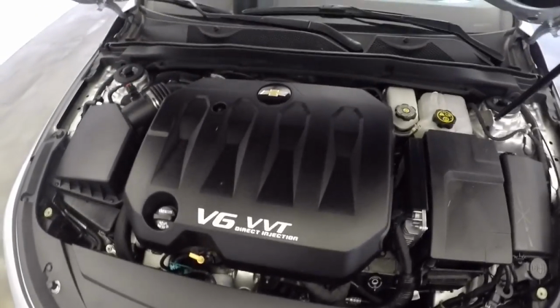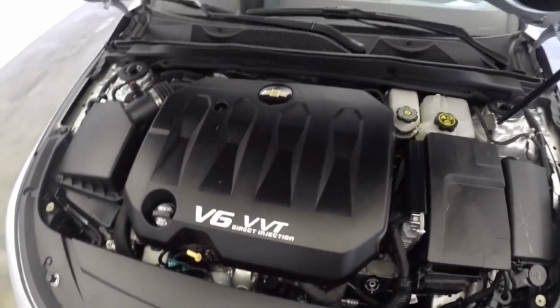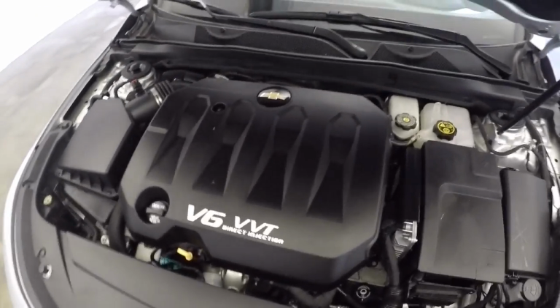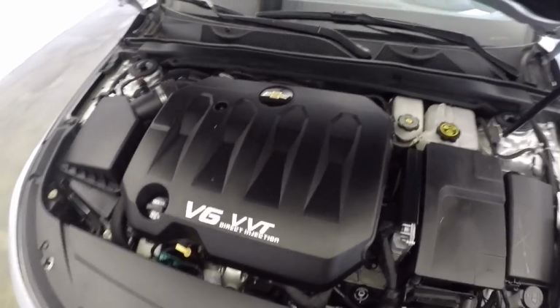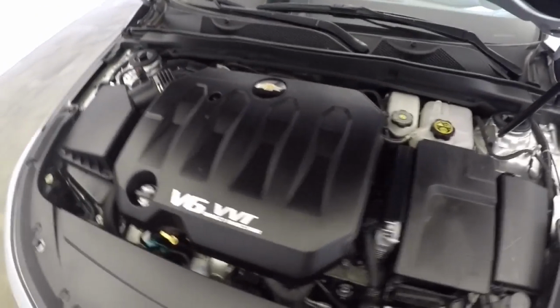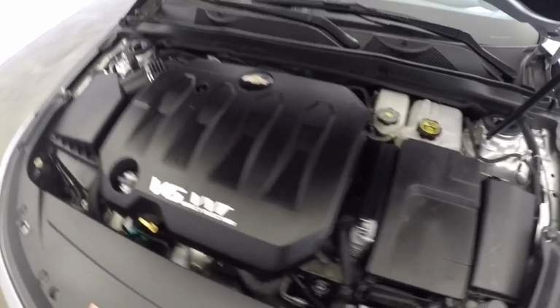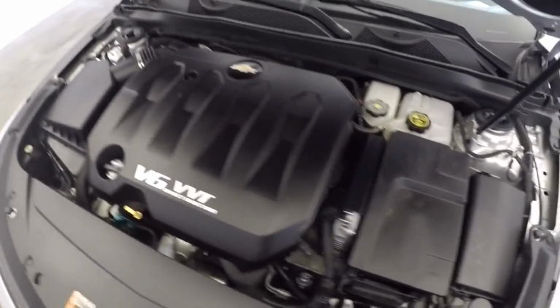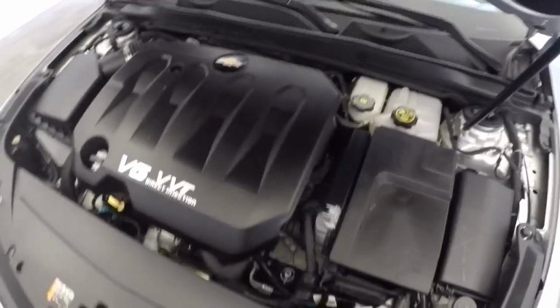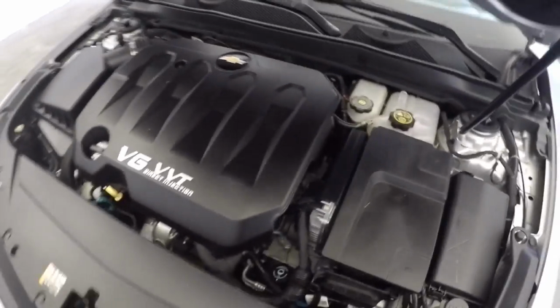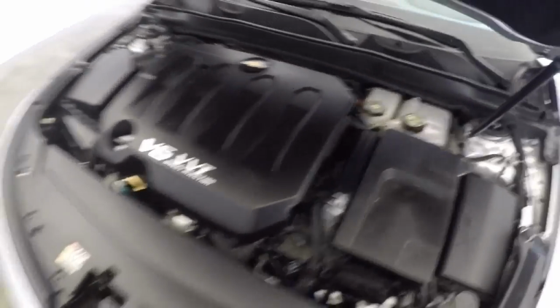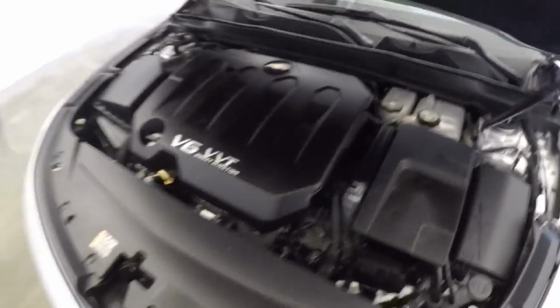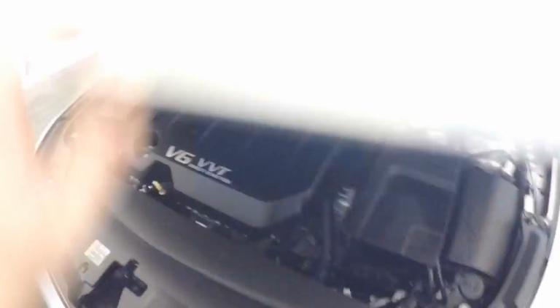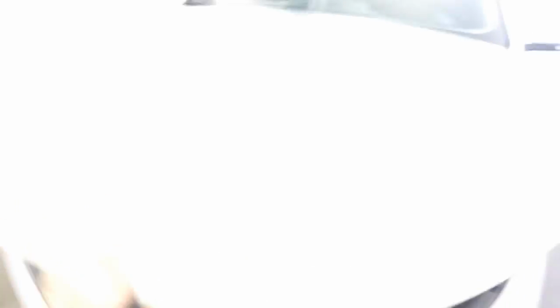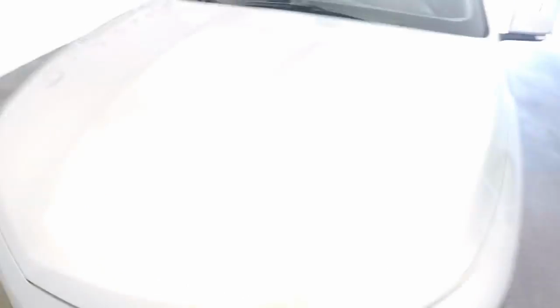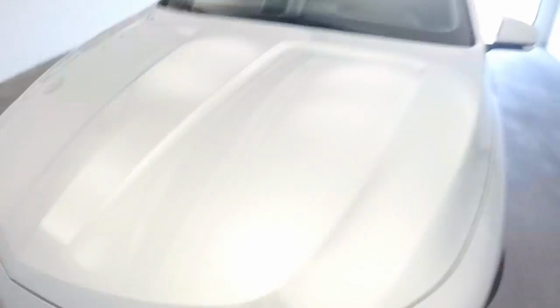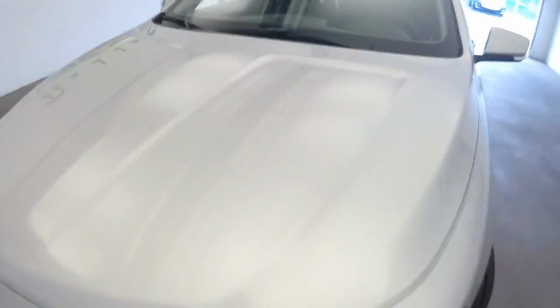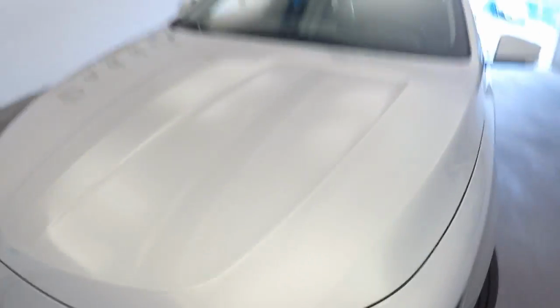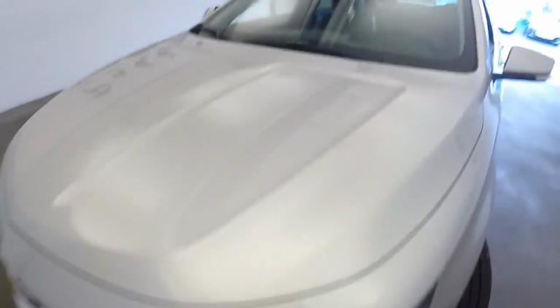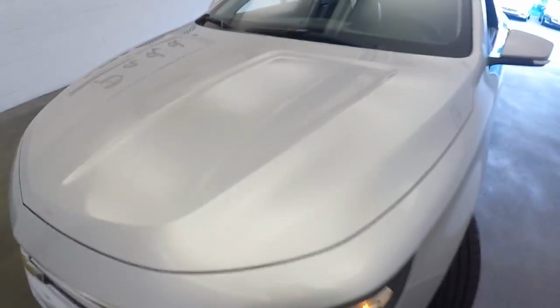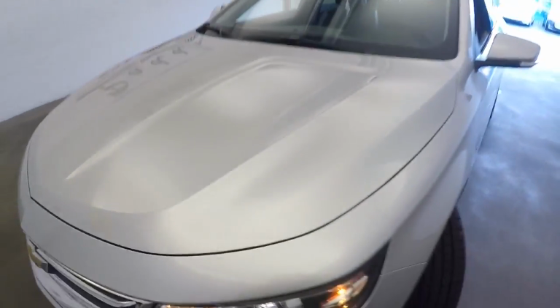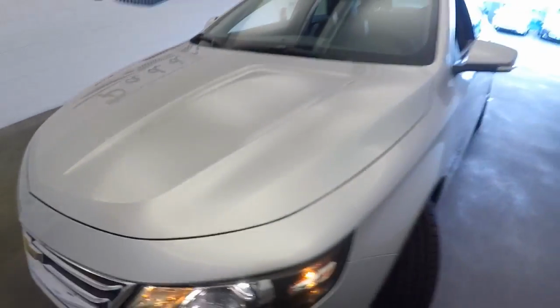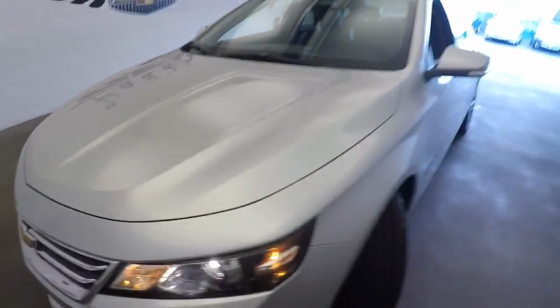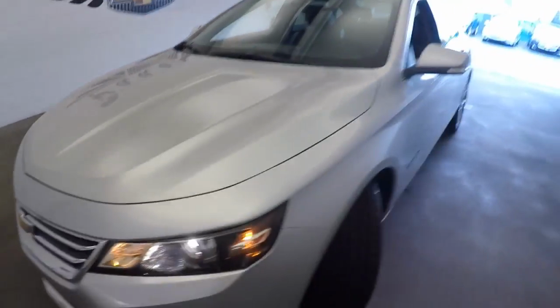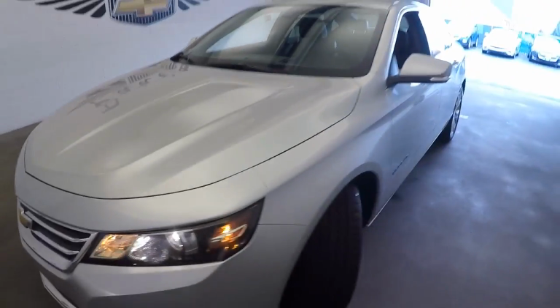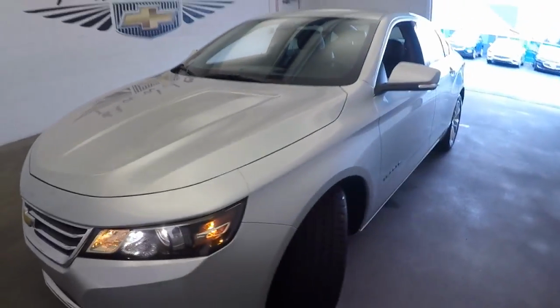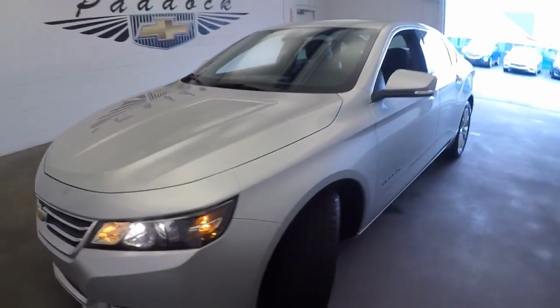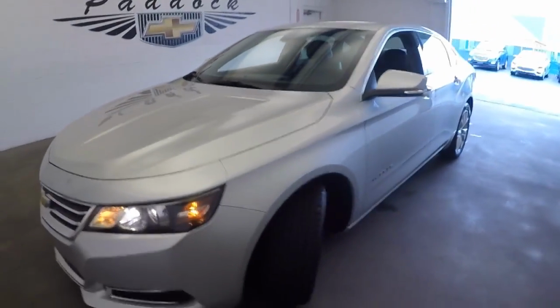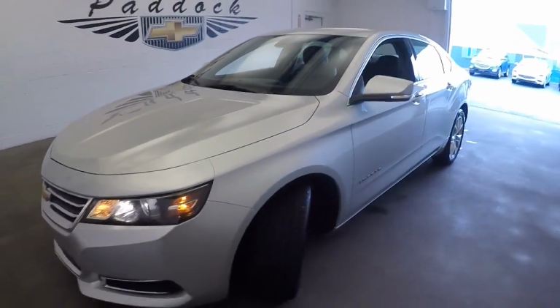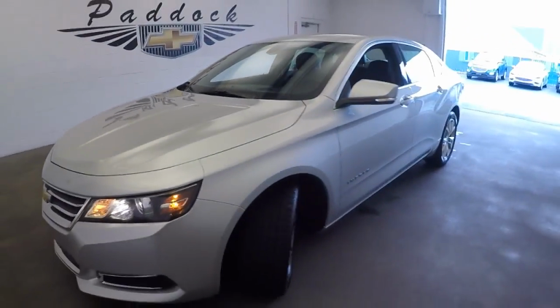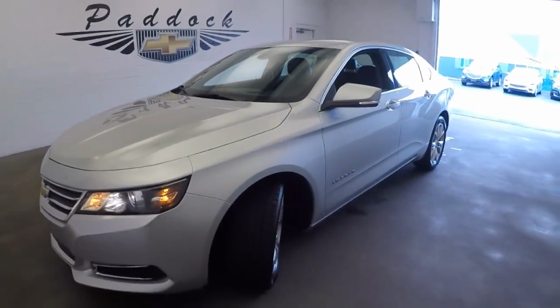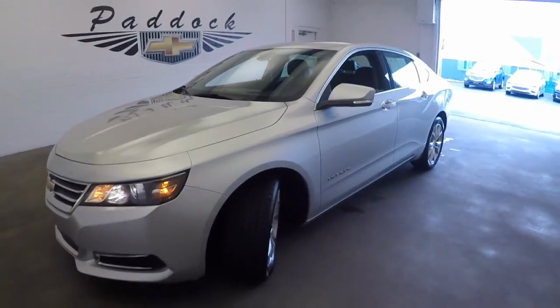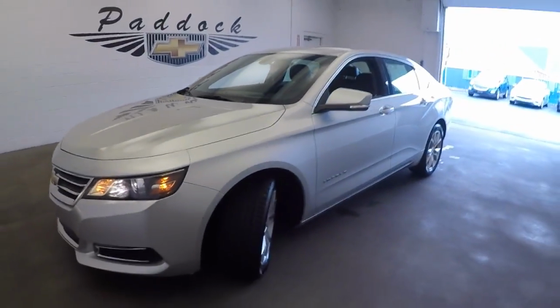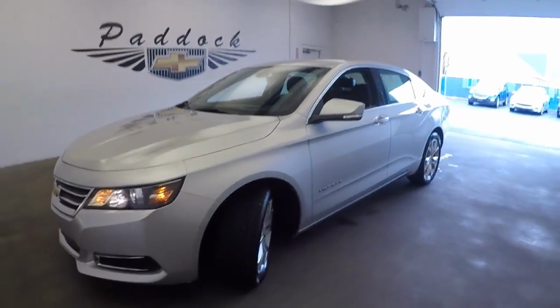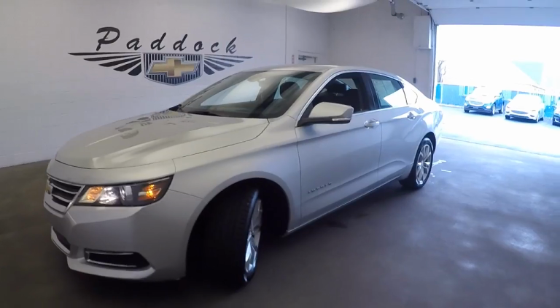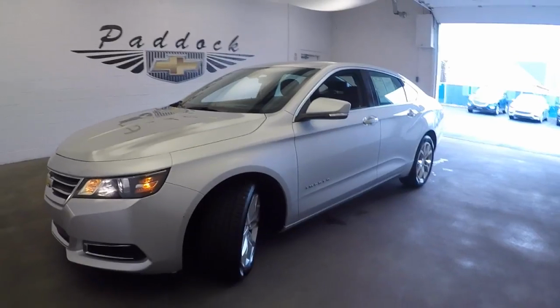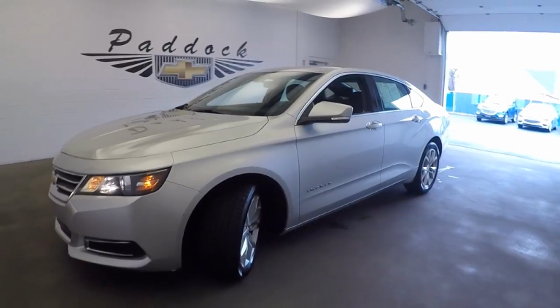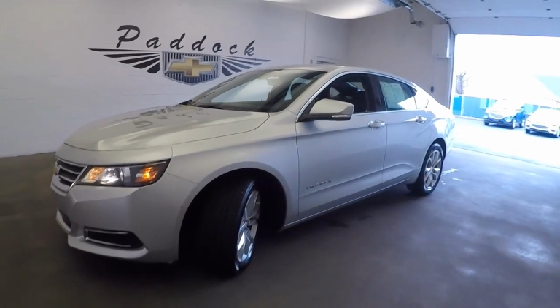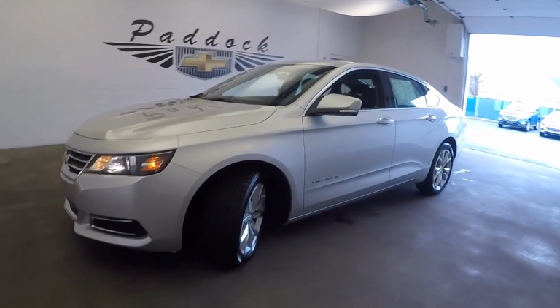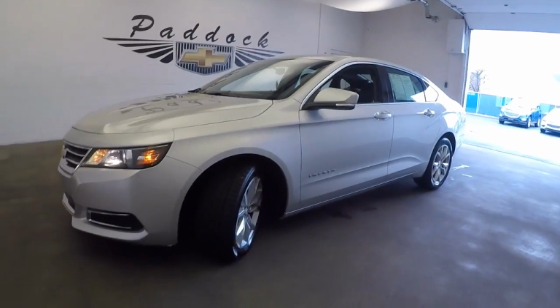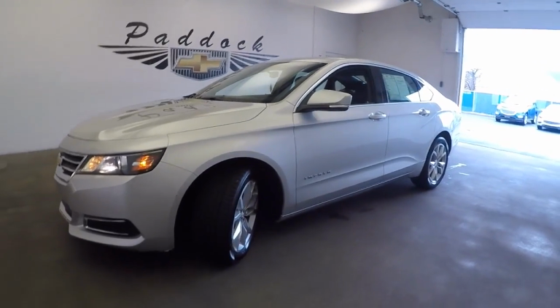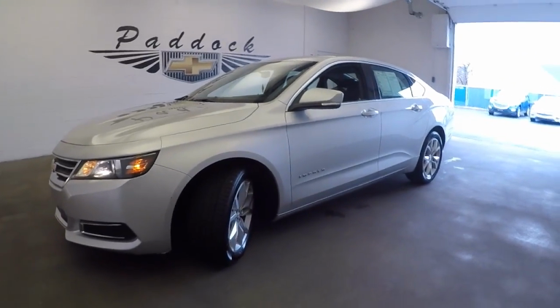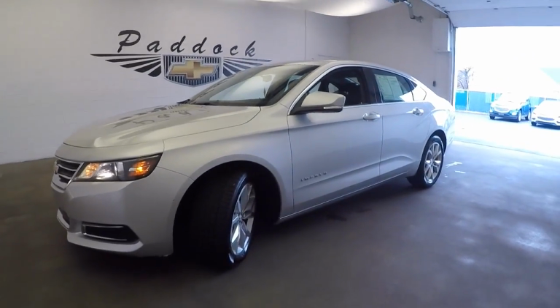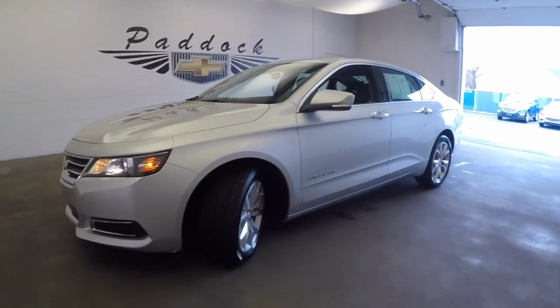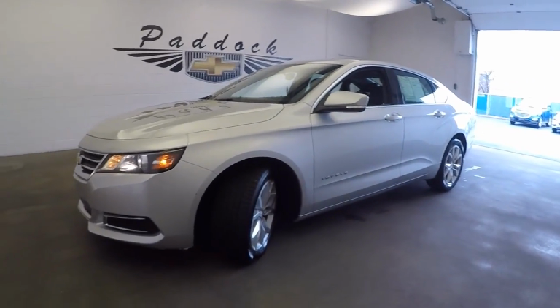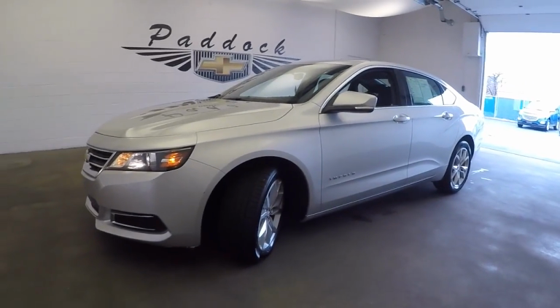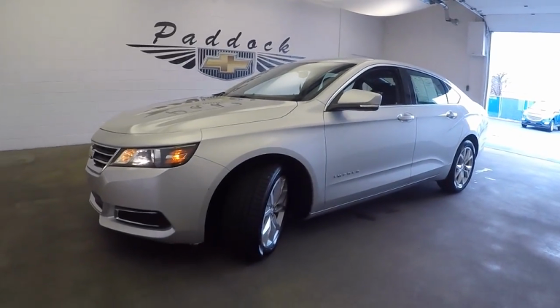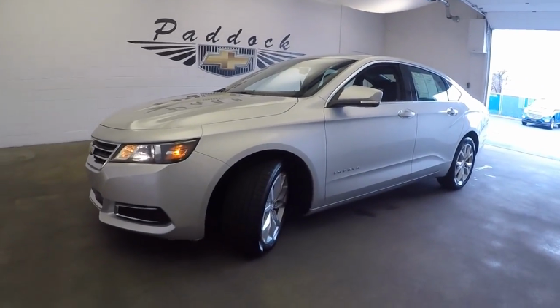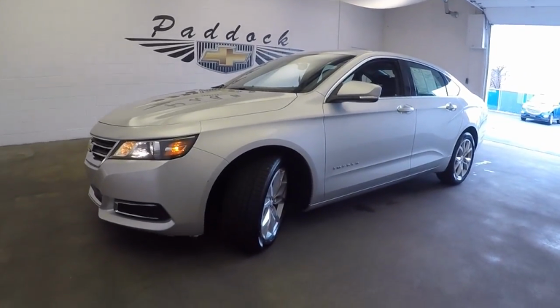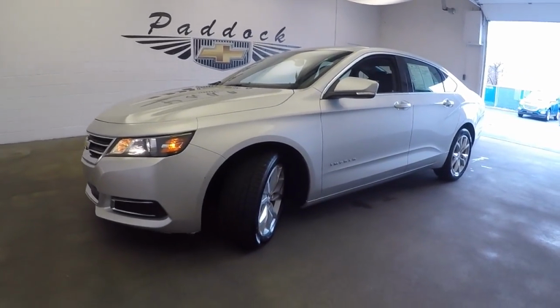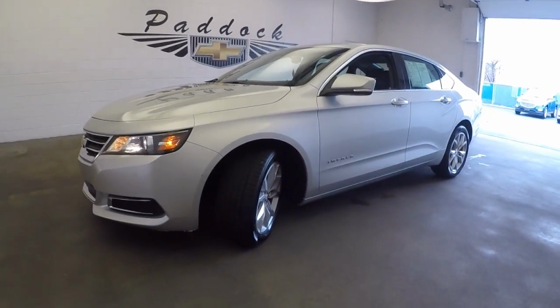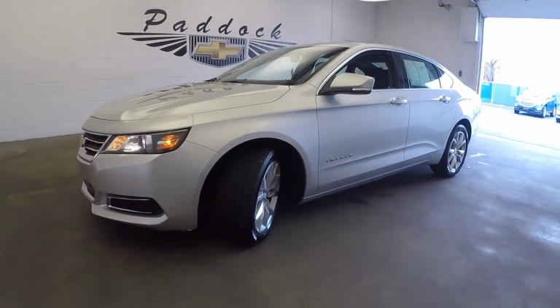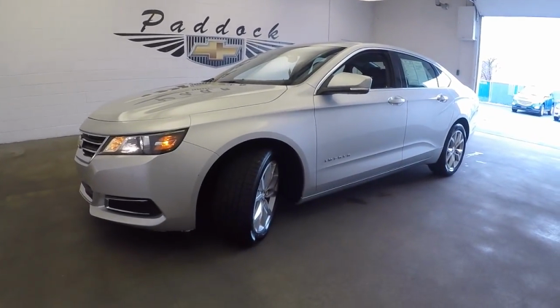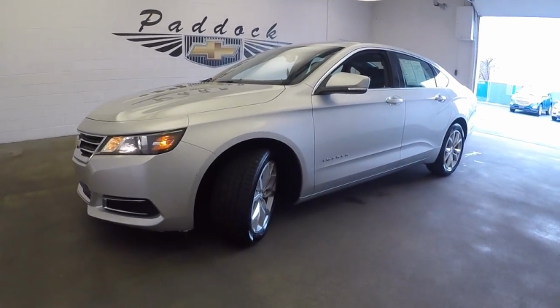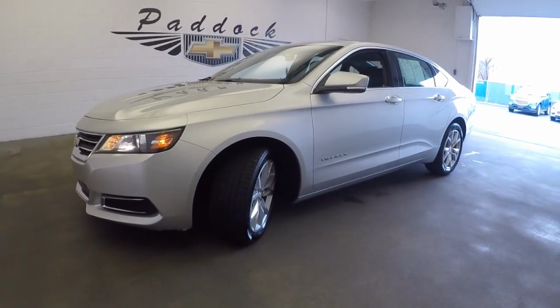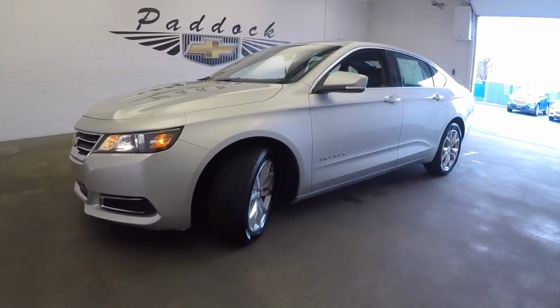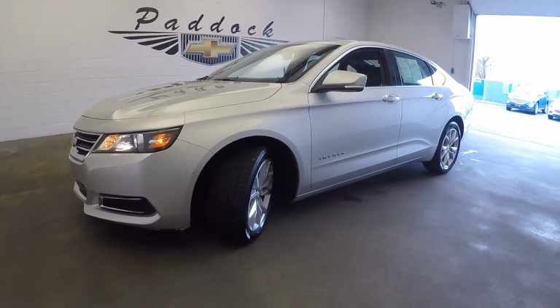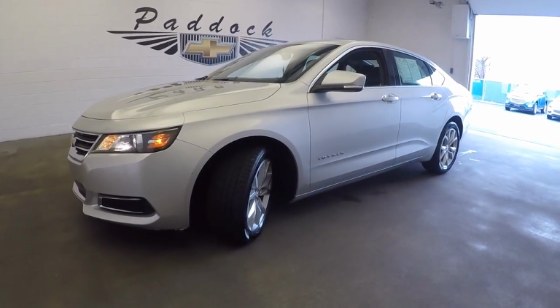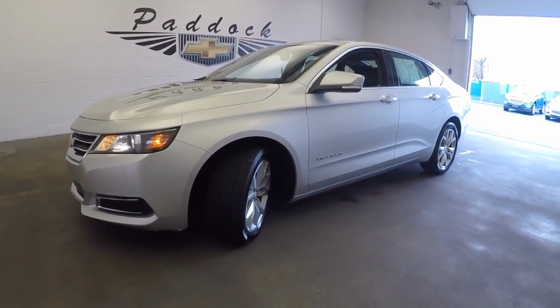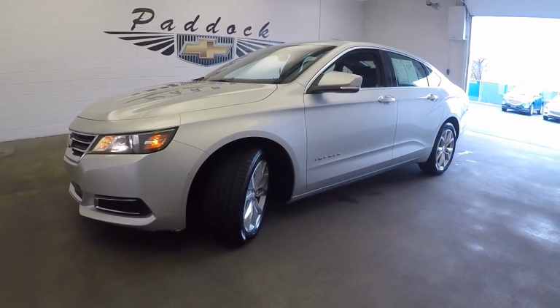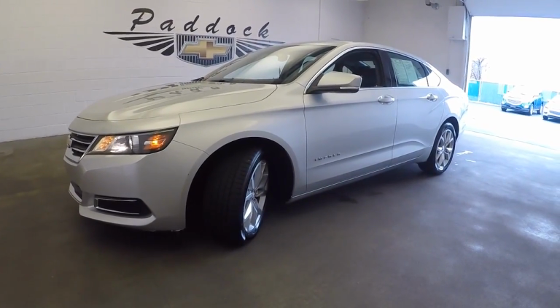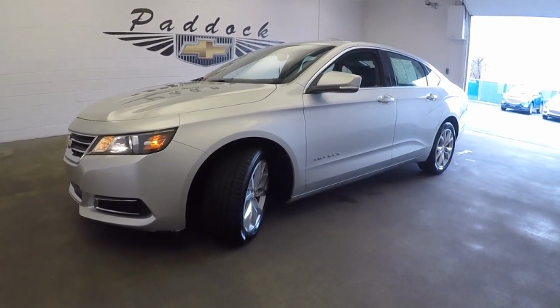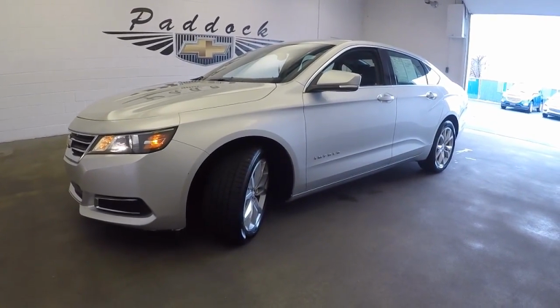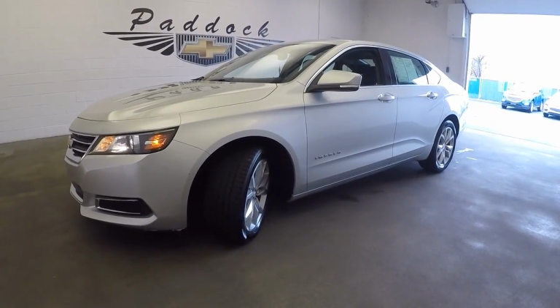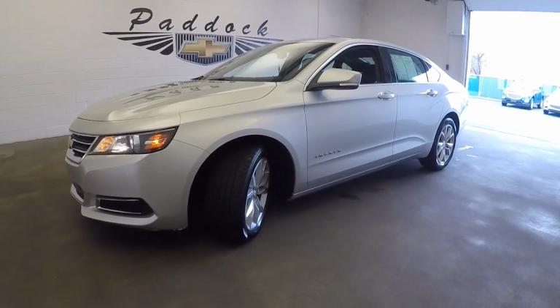To find out more about this Impala, give us a call at 876-0945.